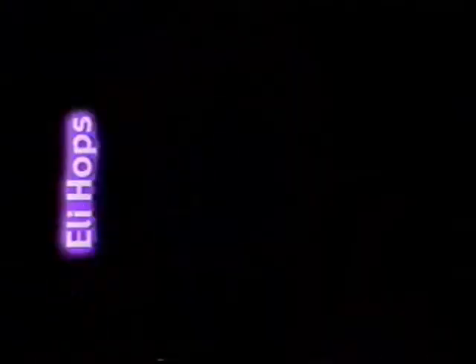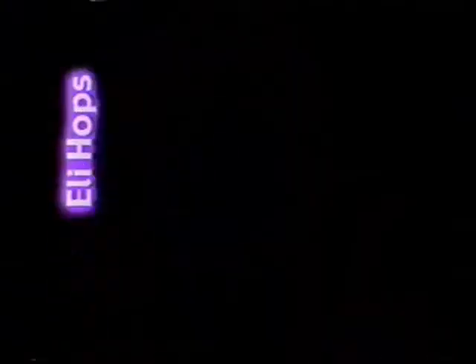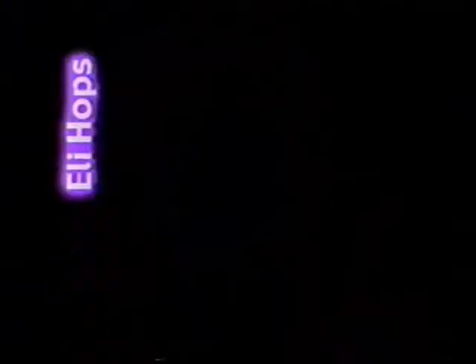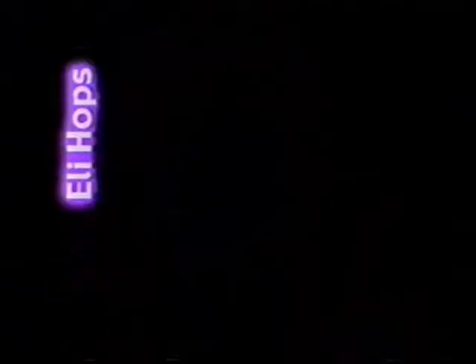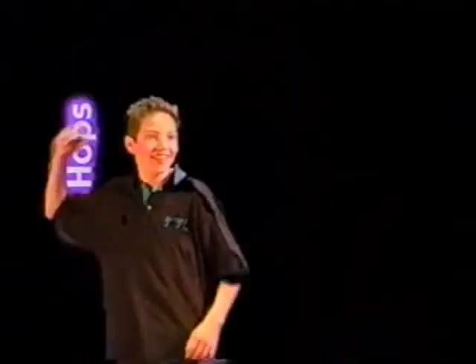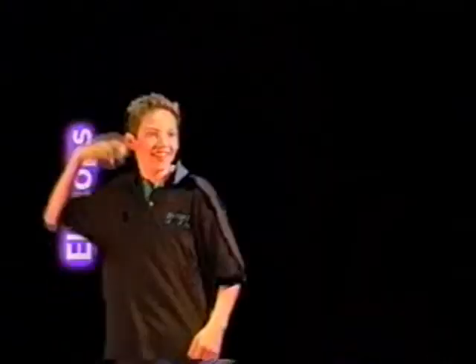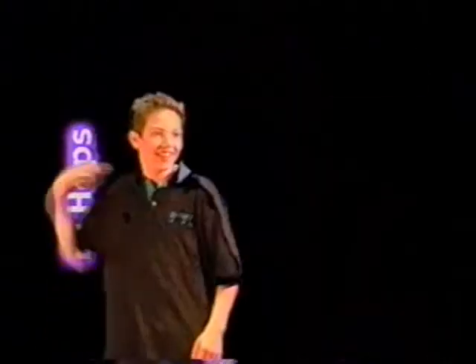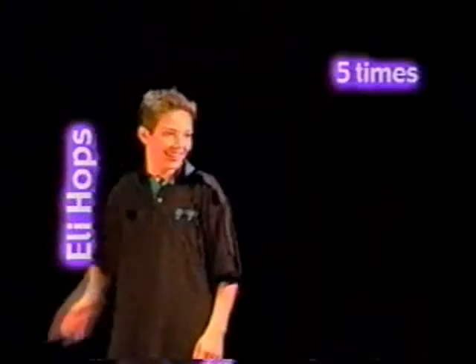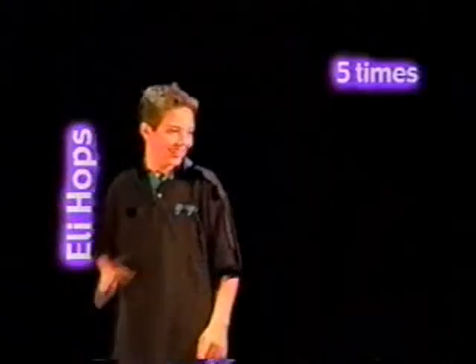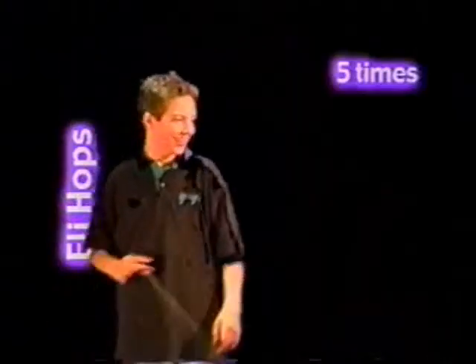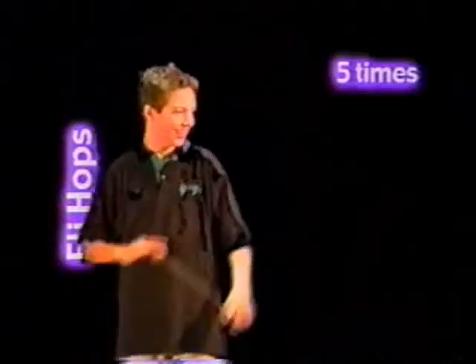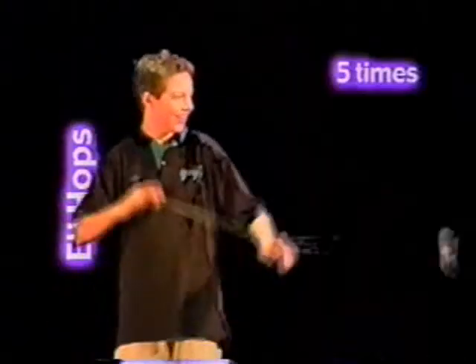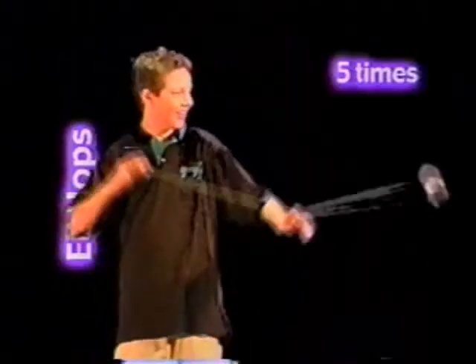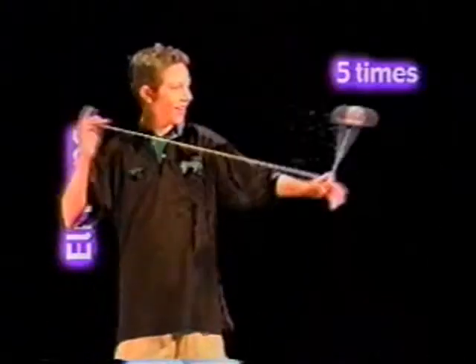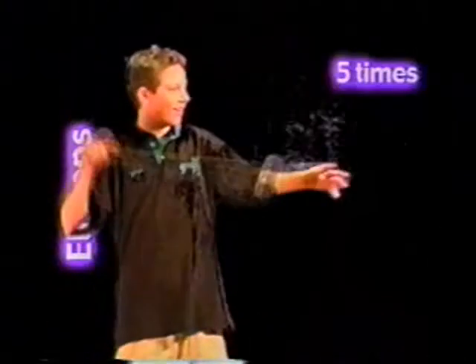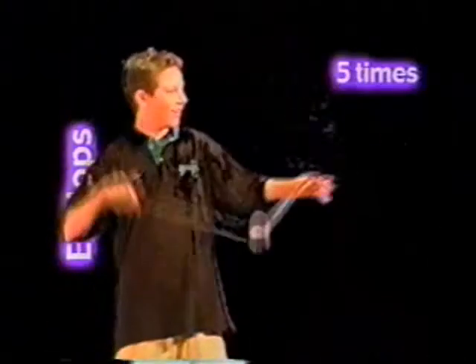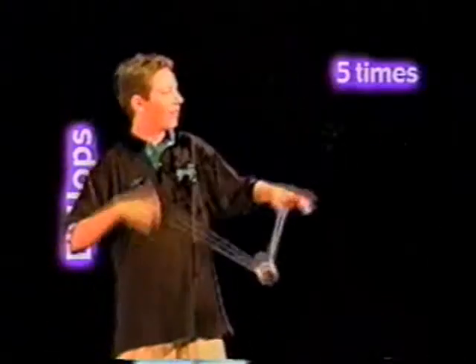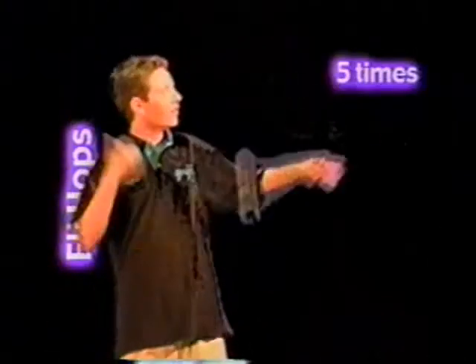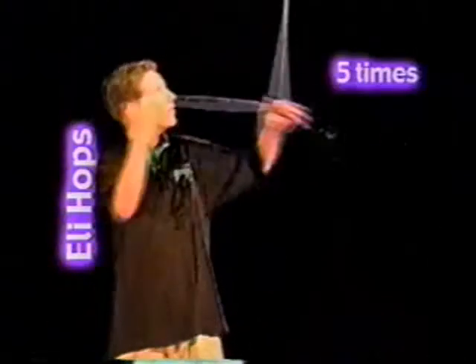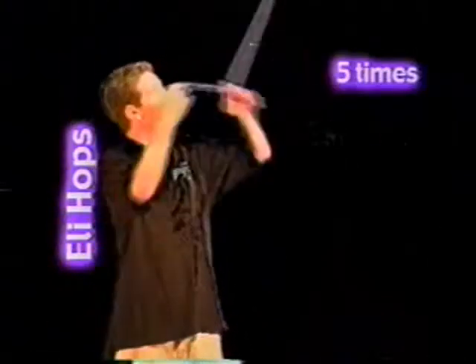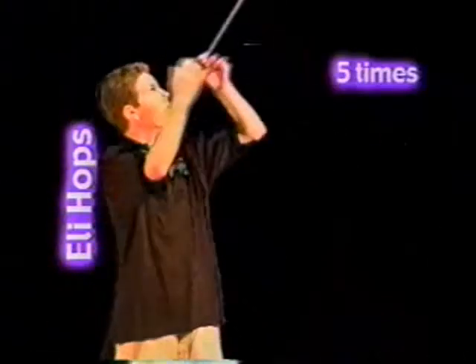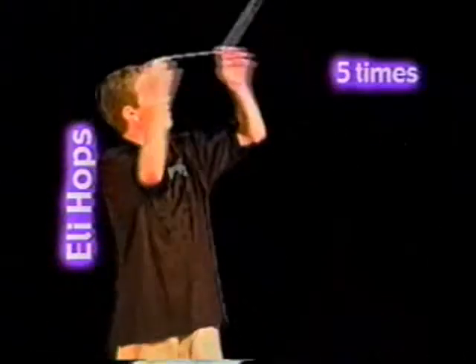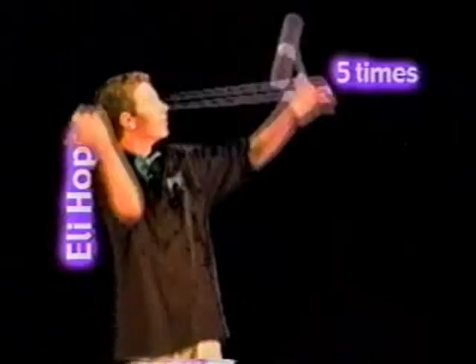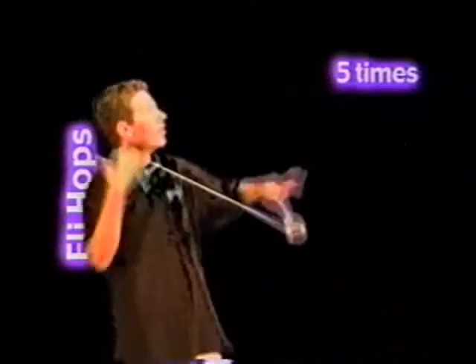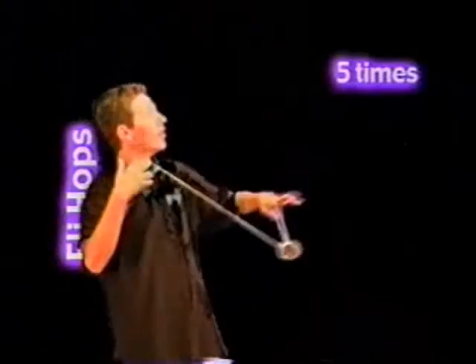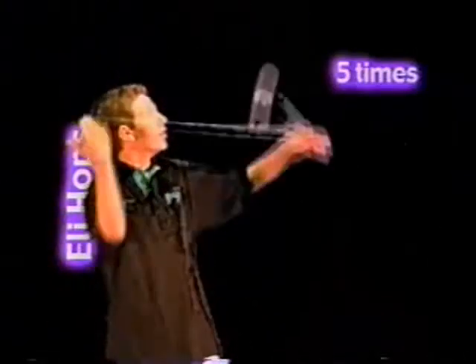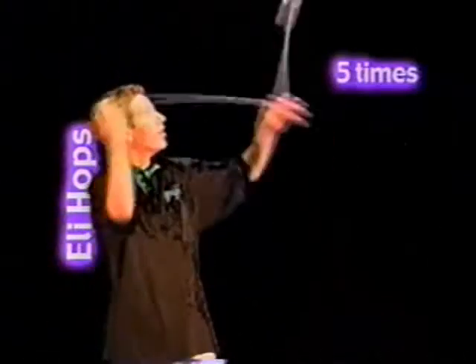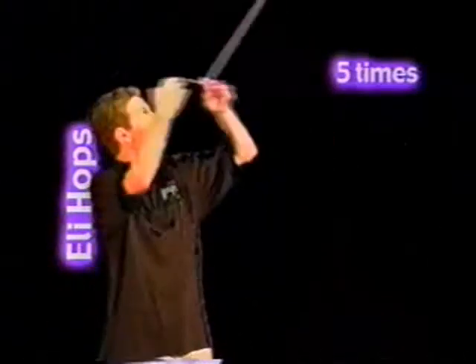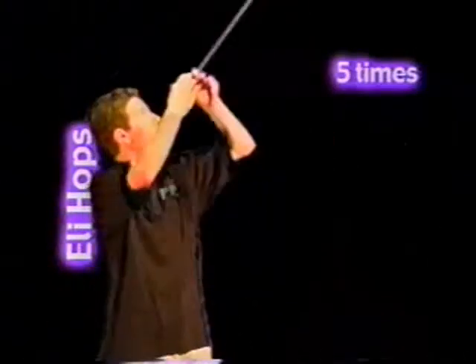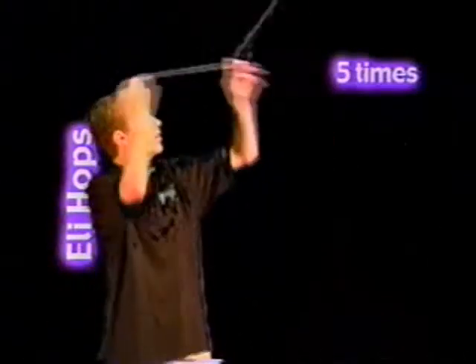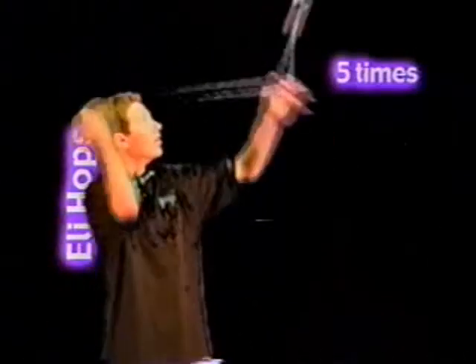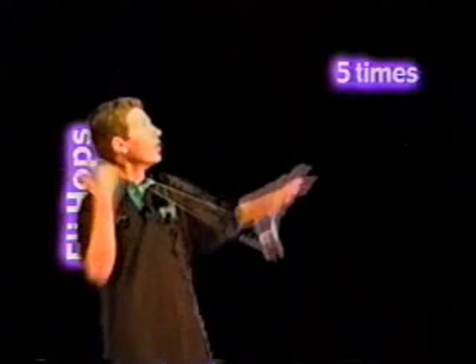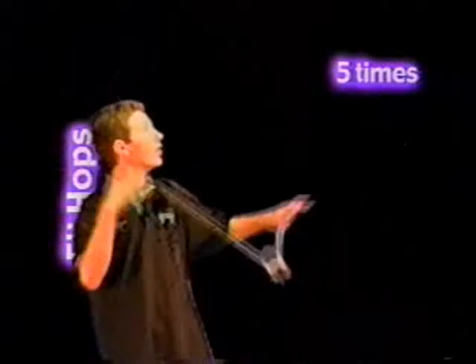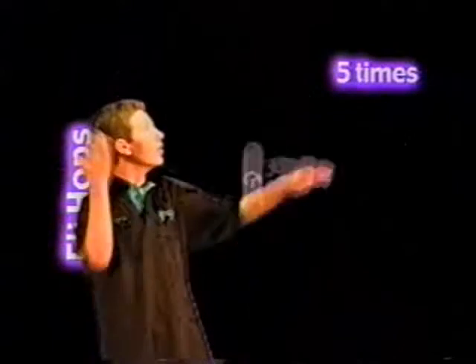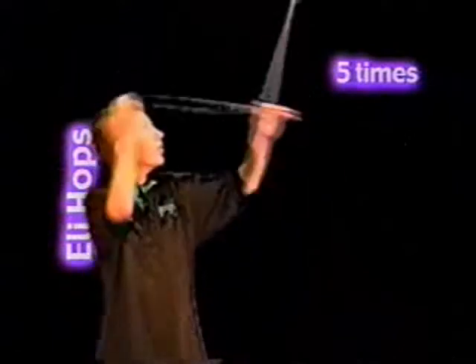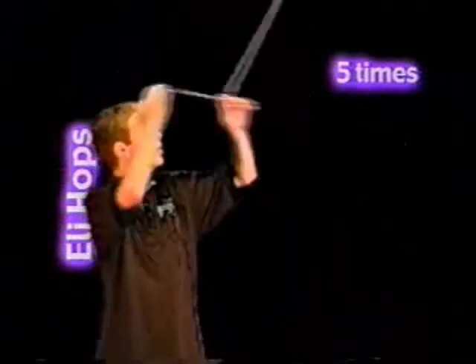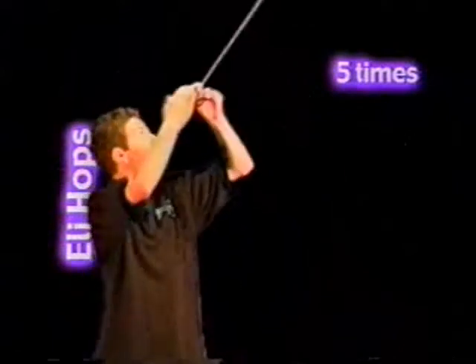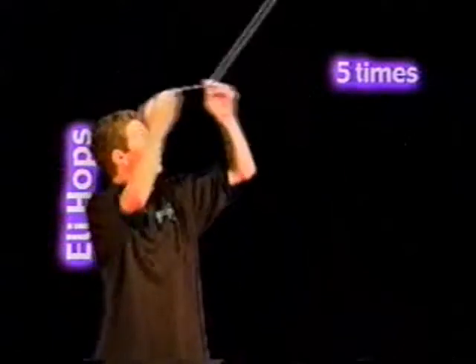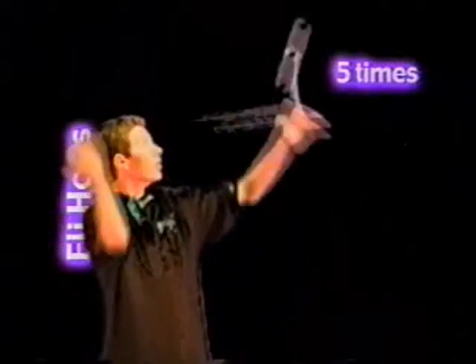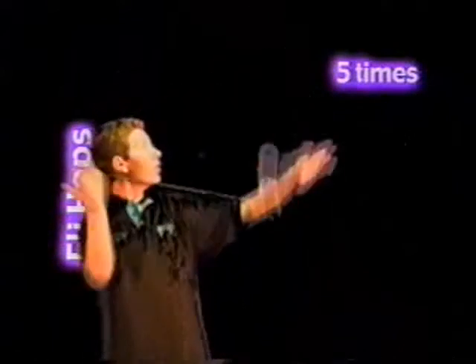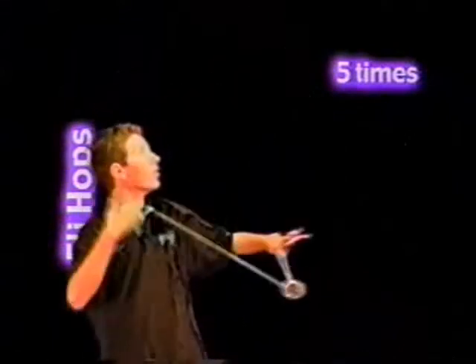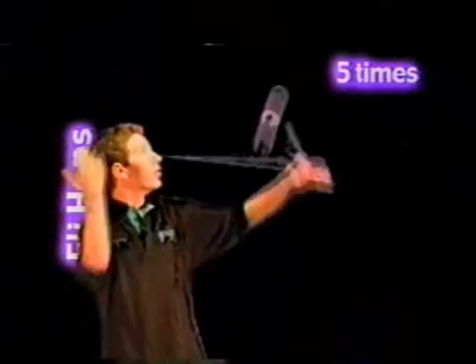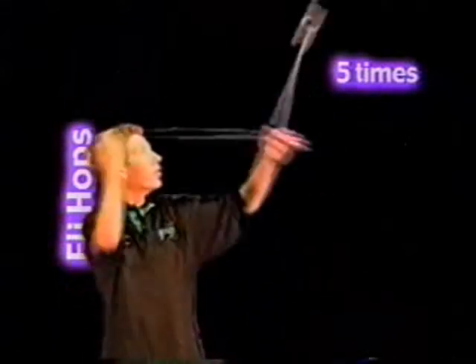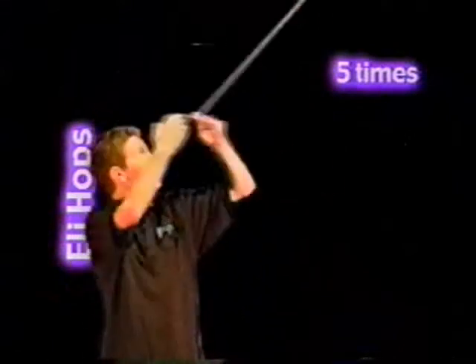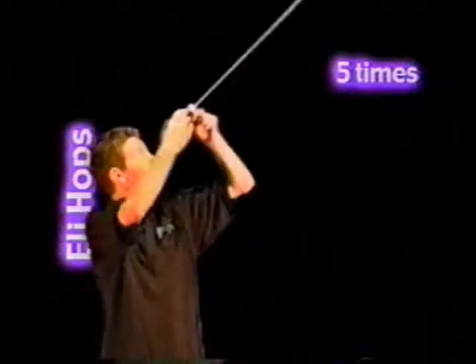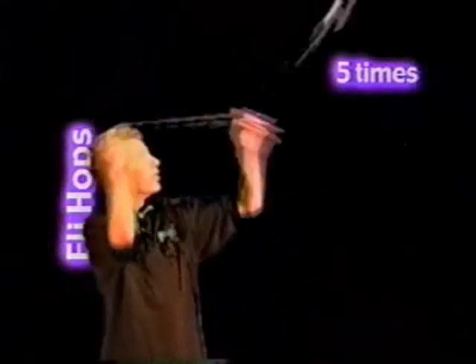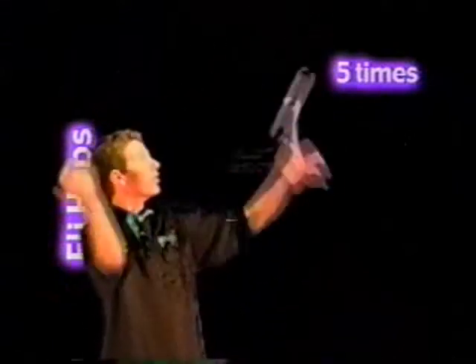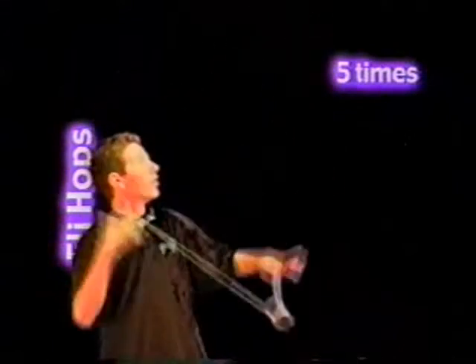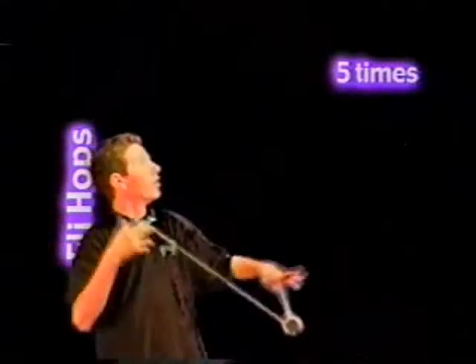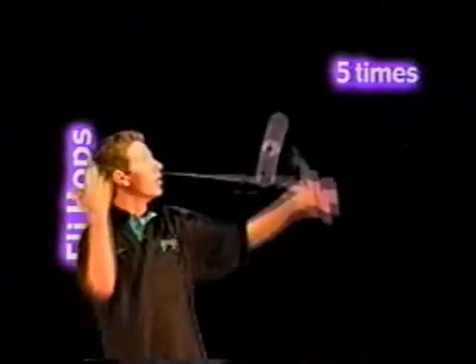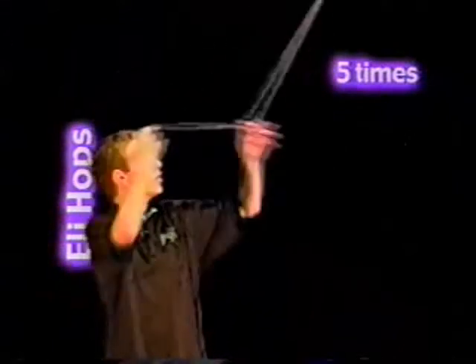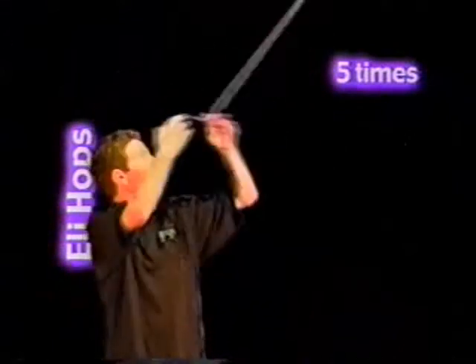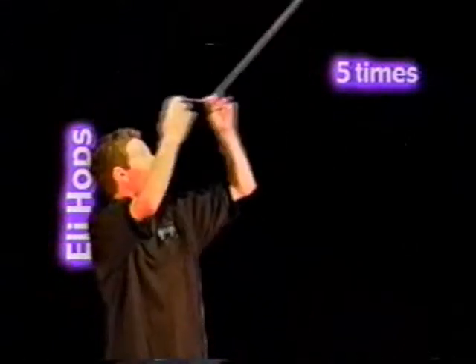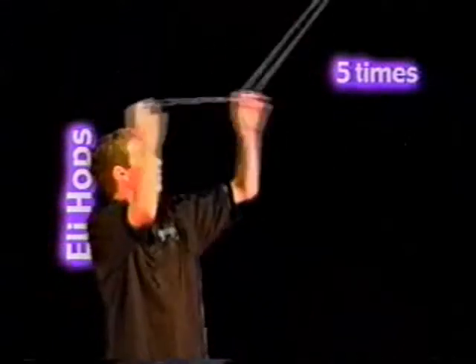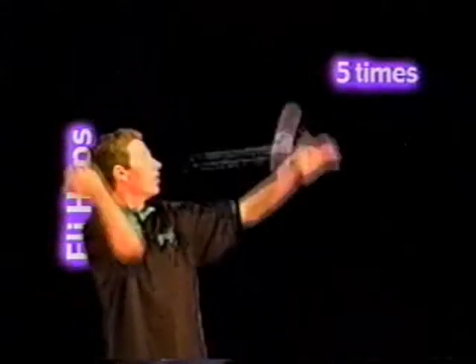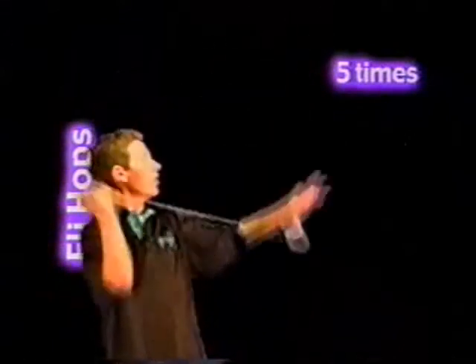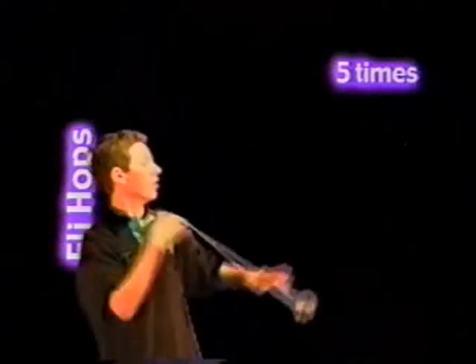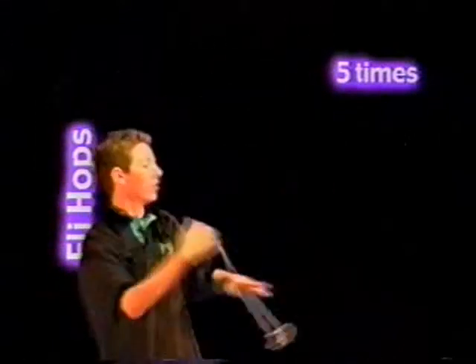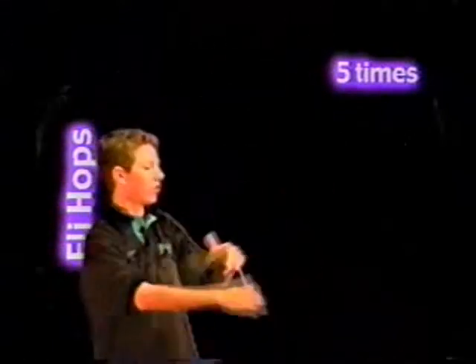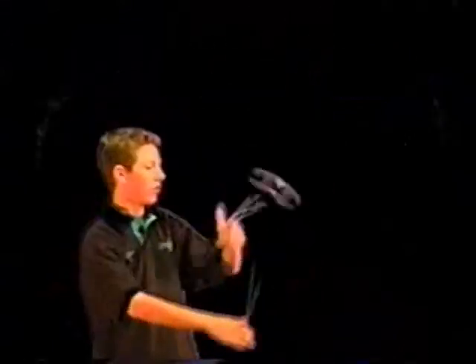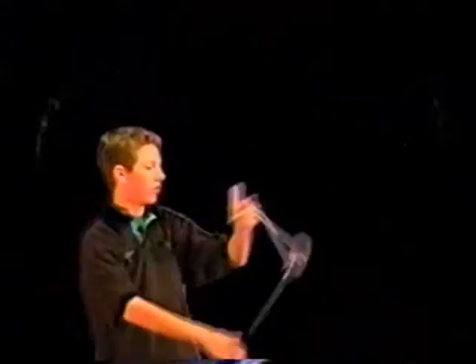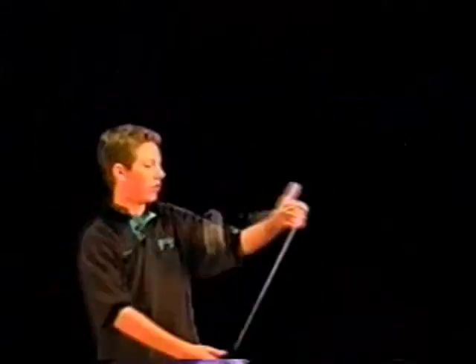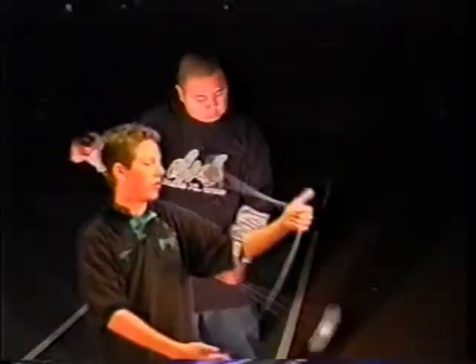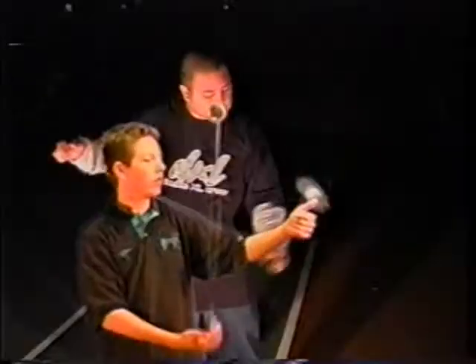Eli hops: land a trapeze and pop the yo-yo up, bringing your hands together for maximum height. Do five hops.